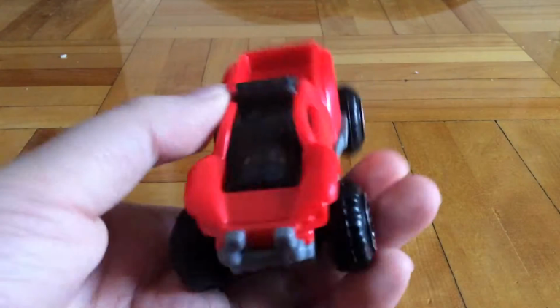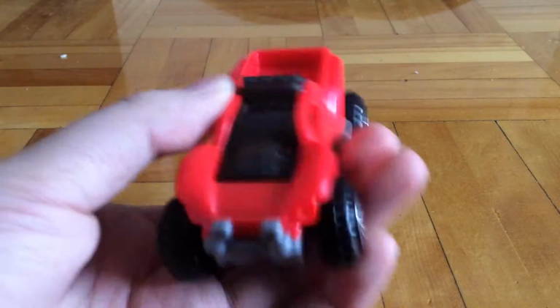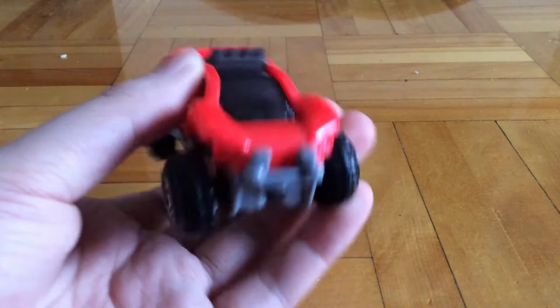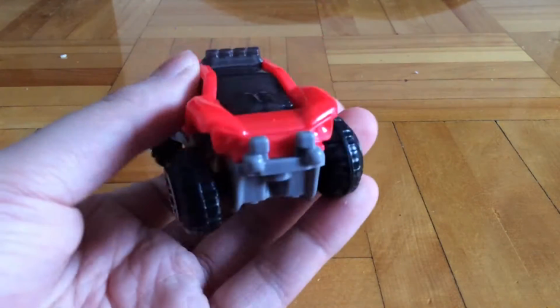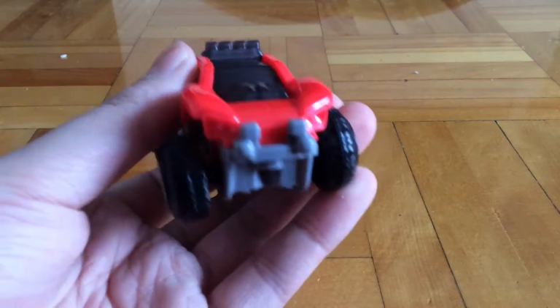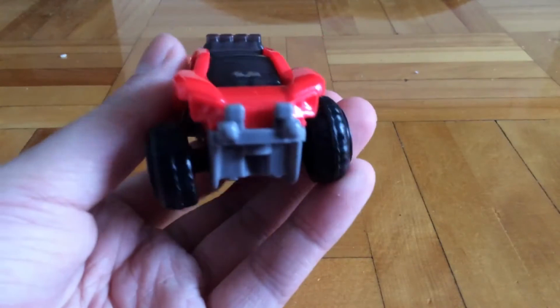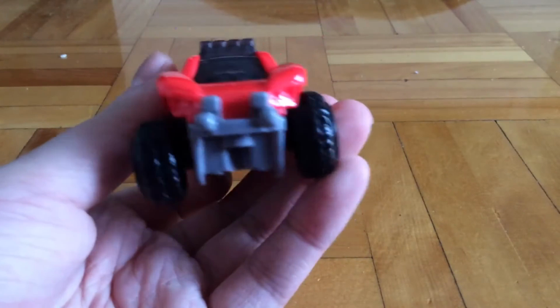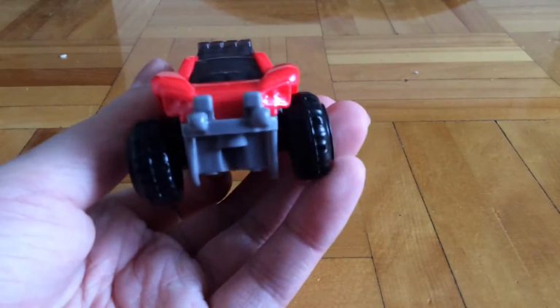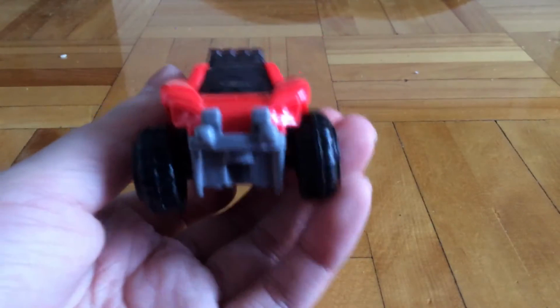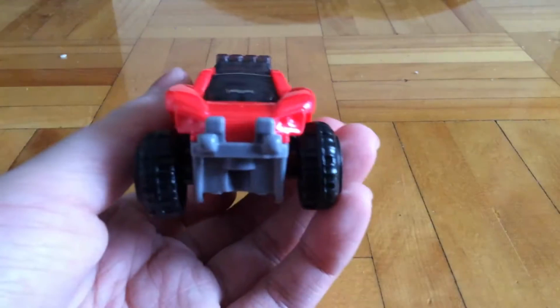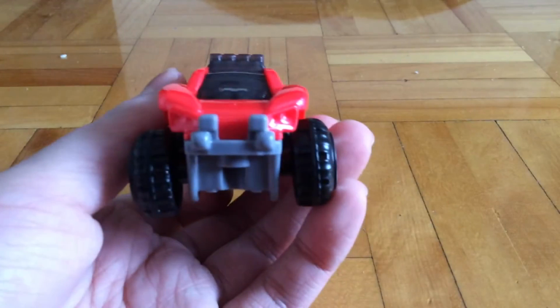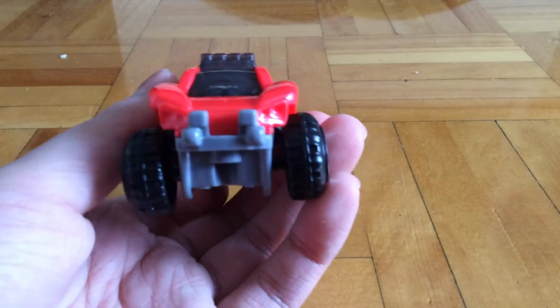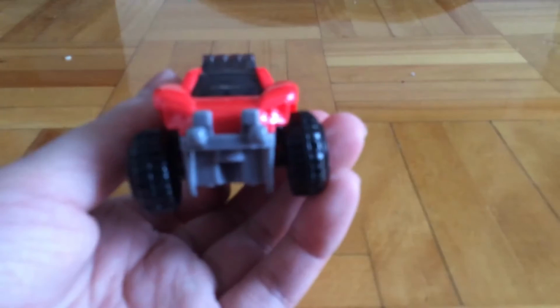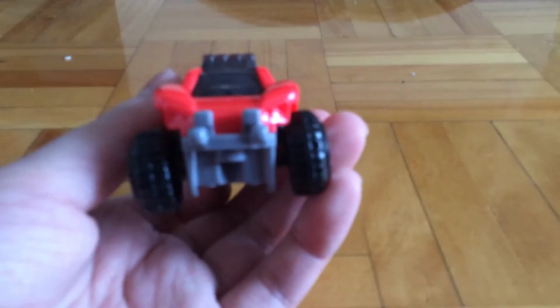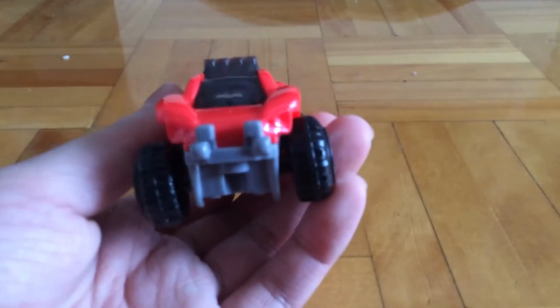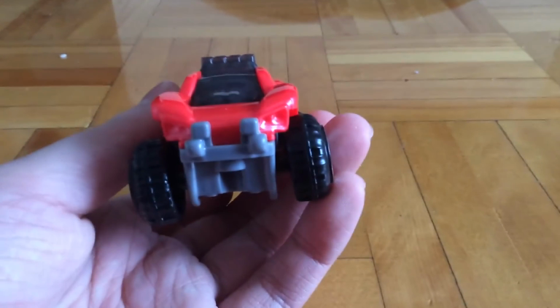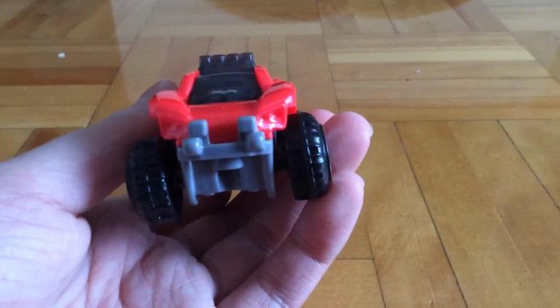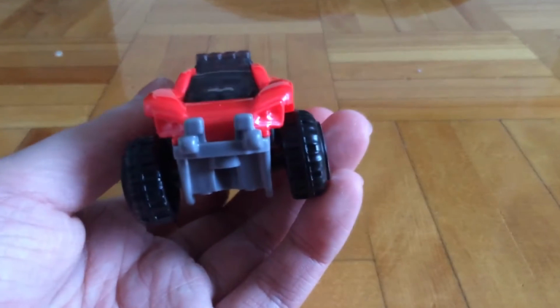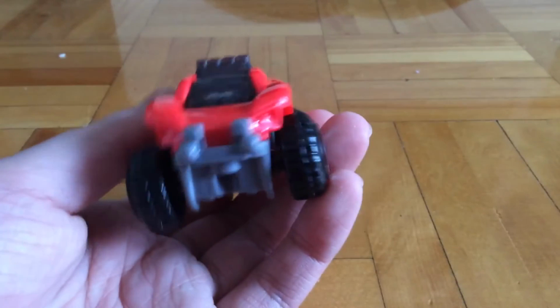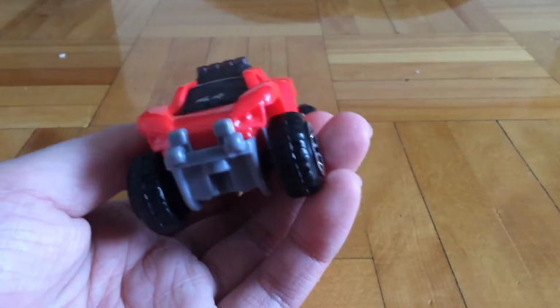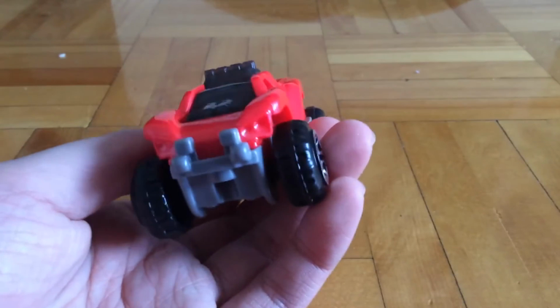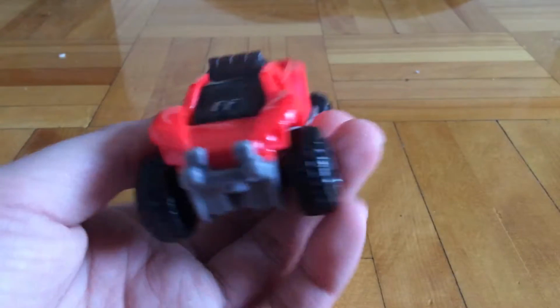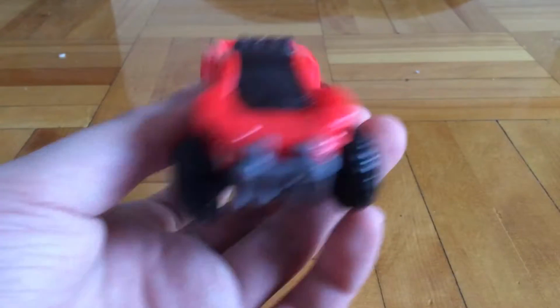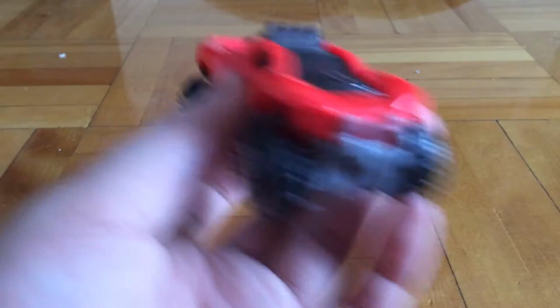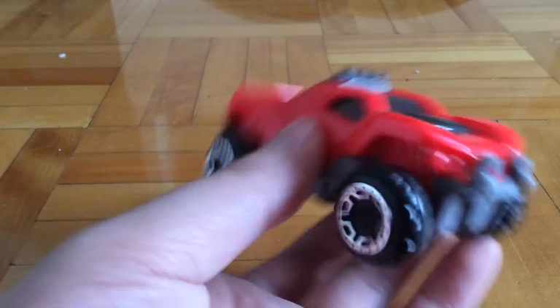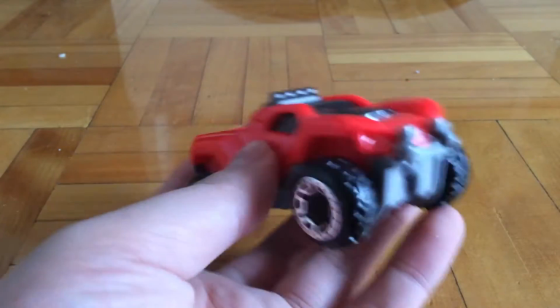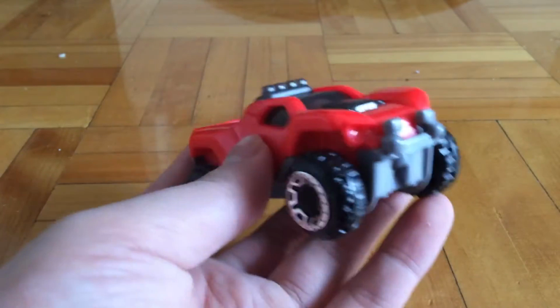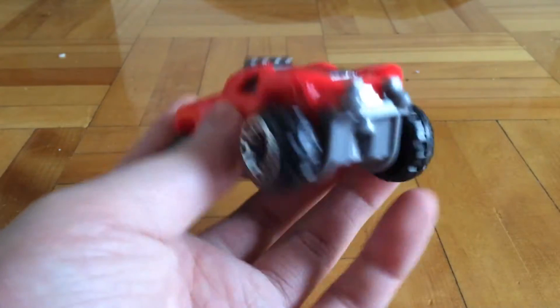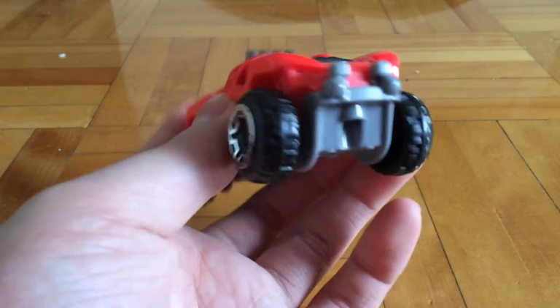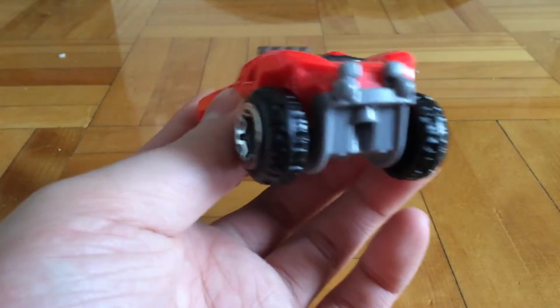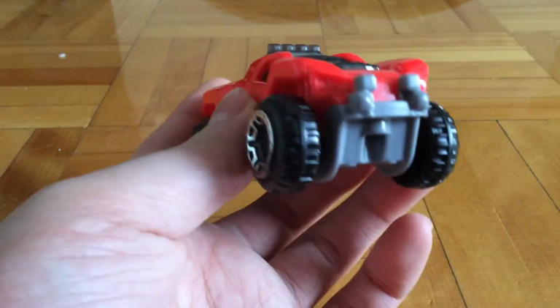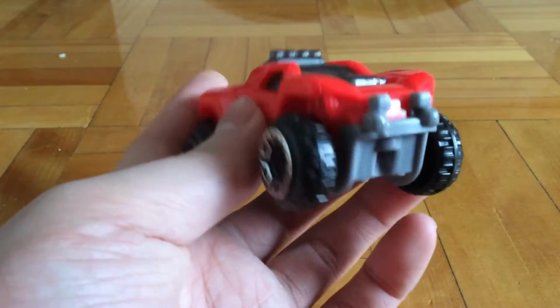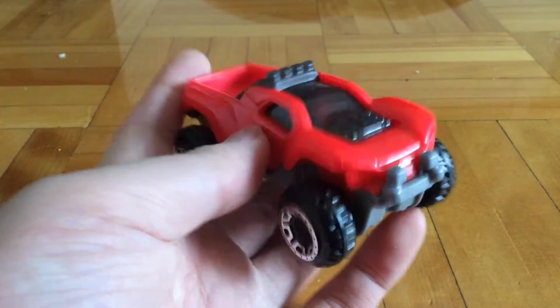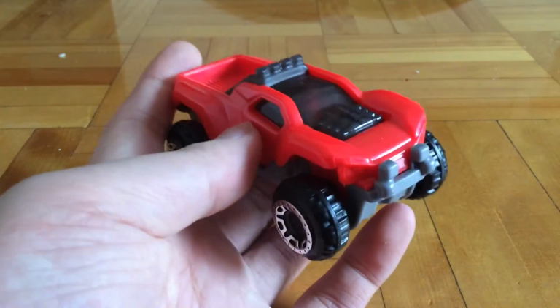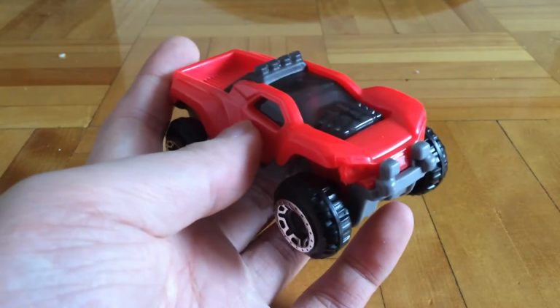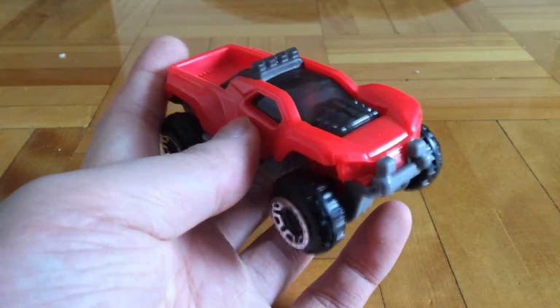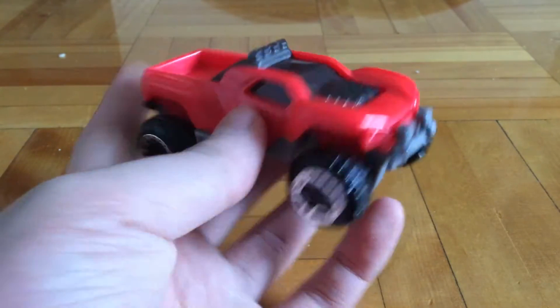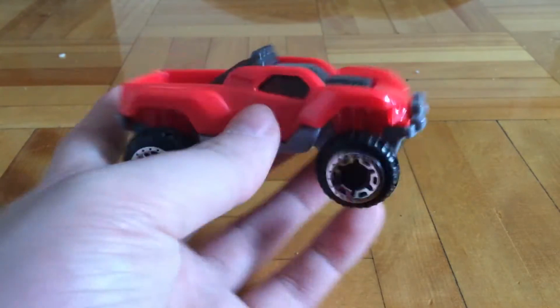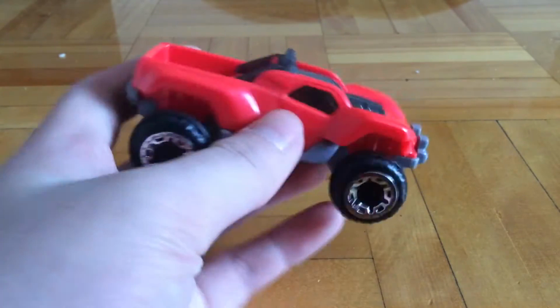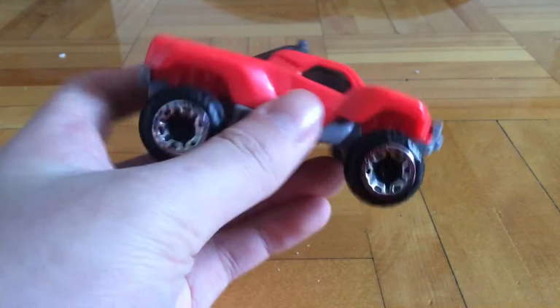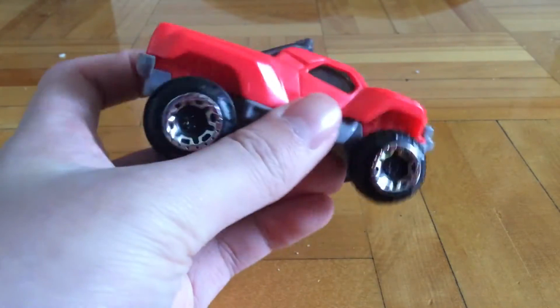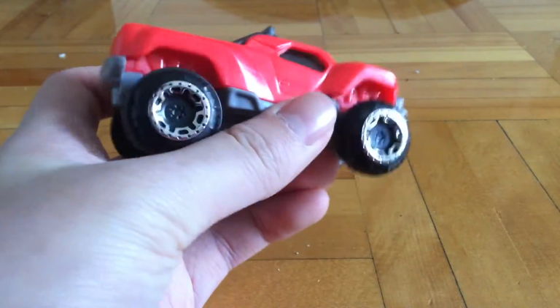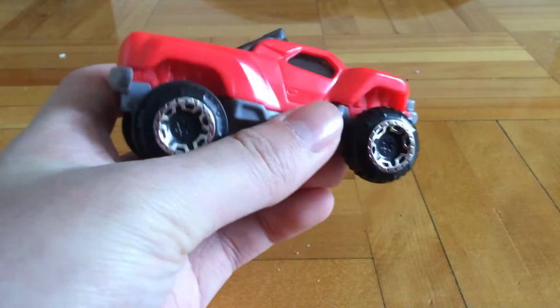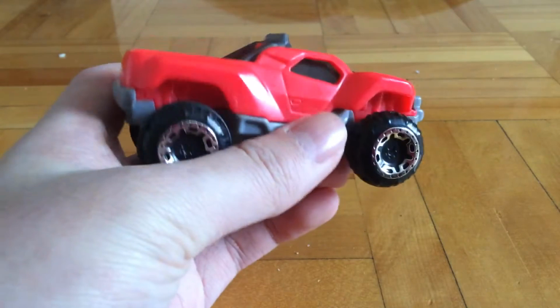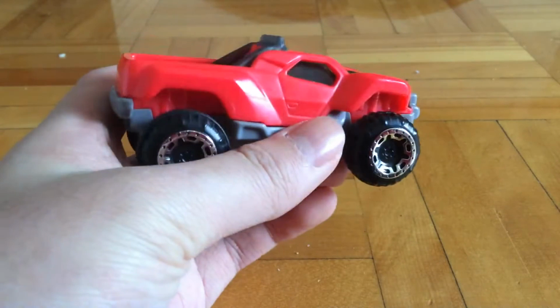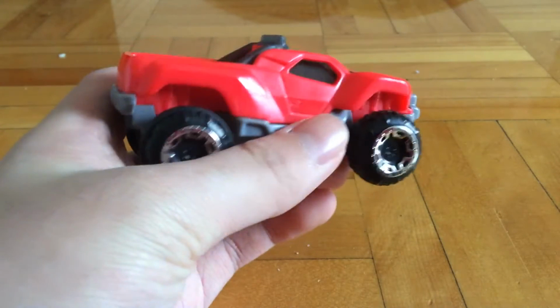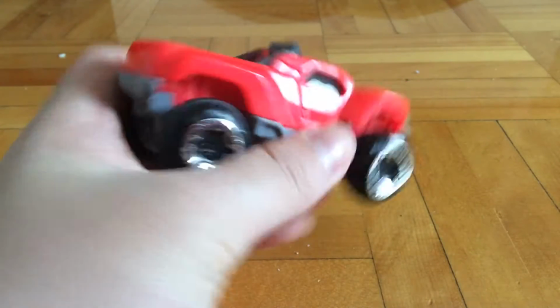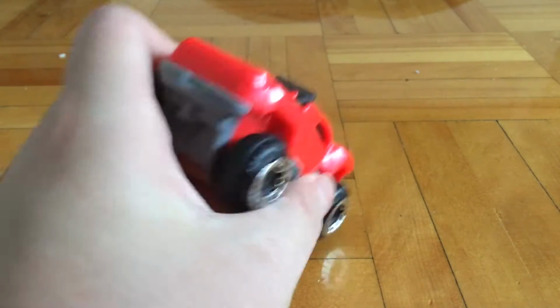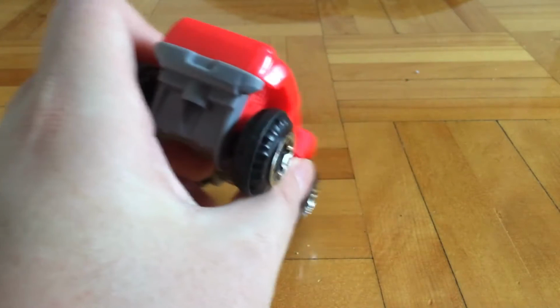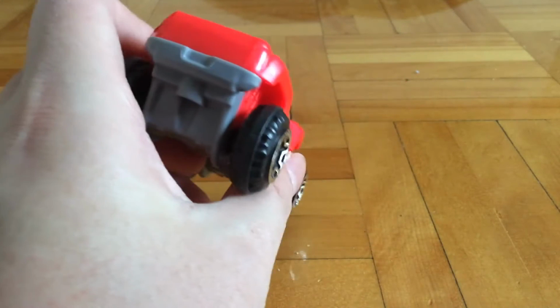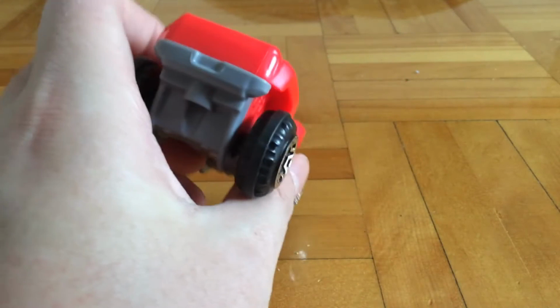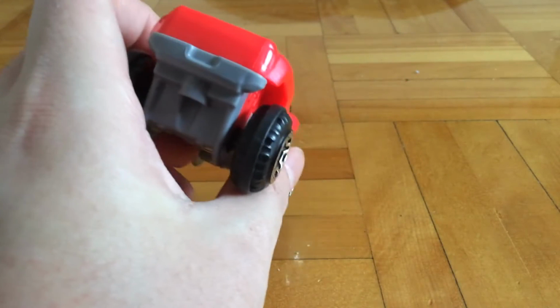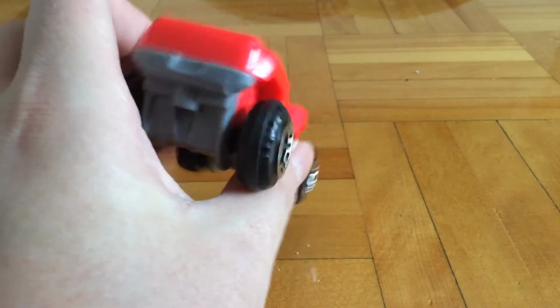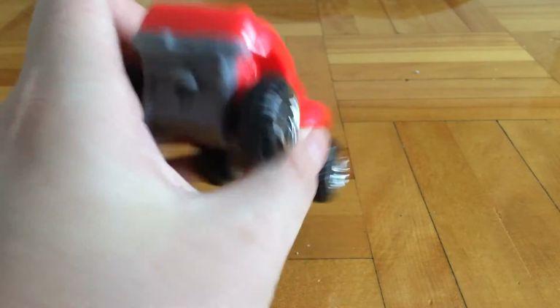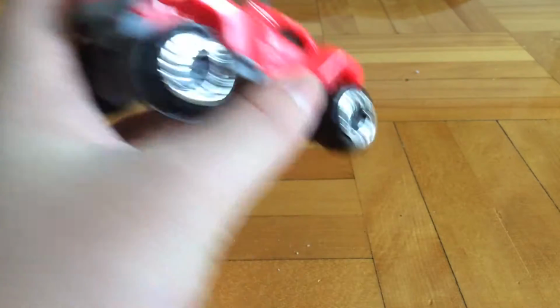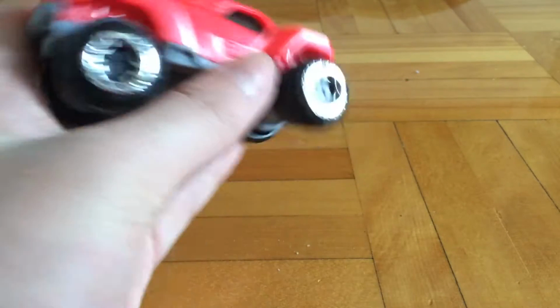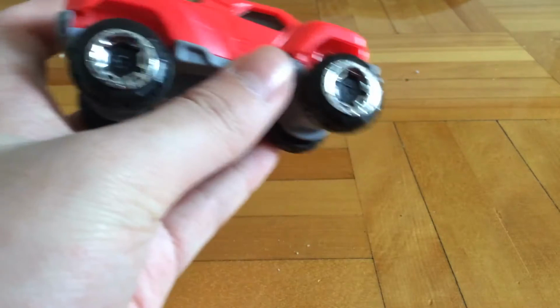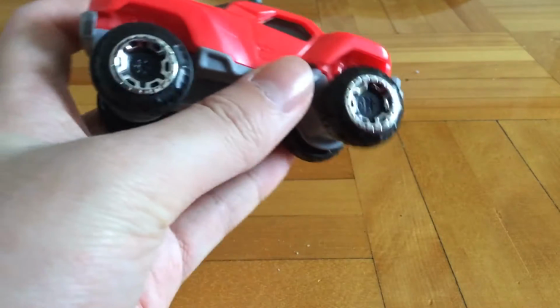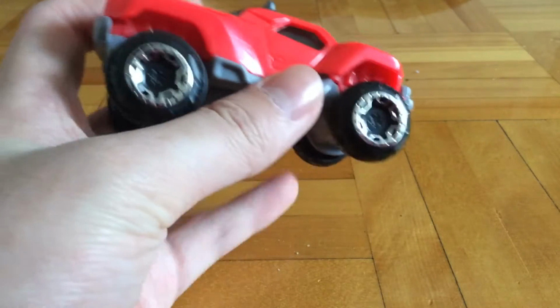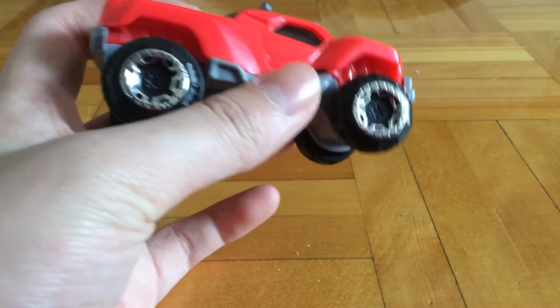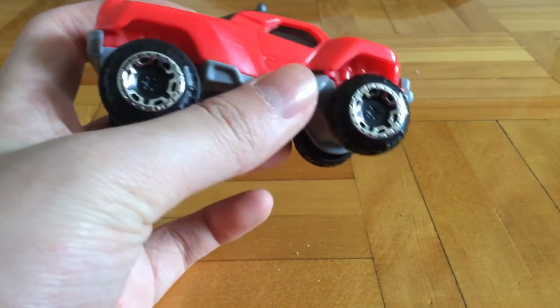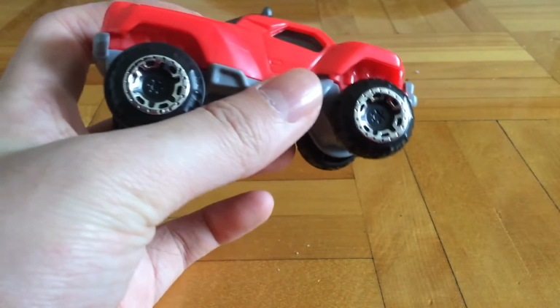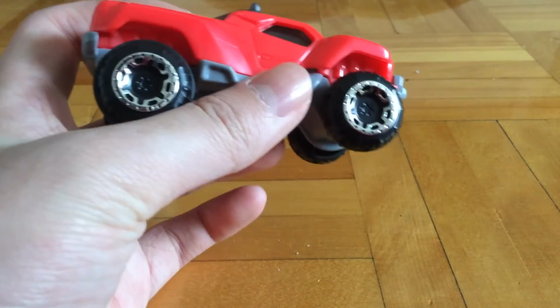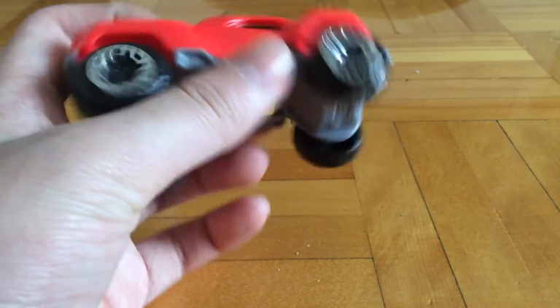Let's just take a look at the card before the stickers. Looks pretty basic, like a normal red Dogzilla.